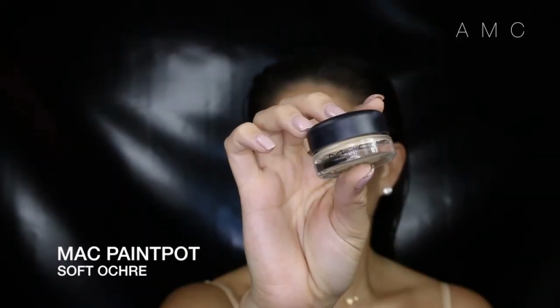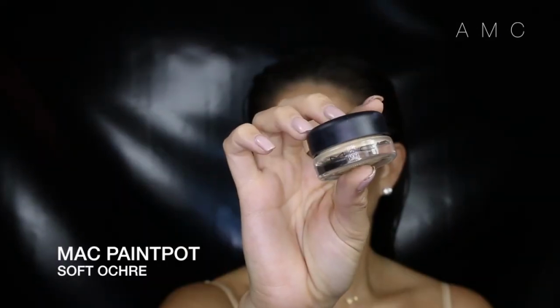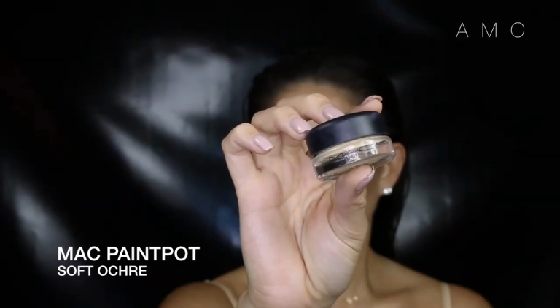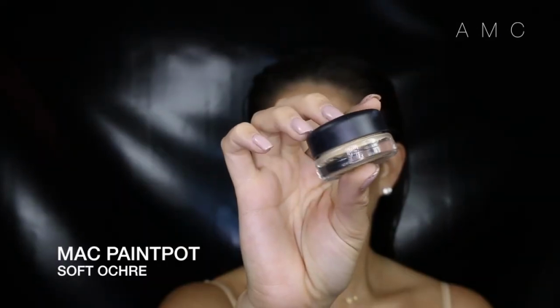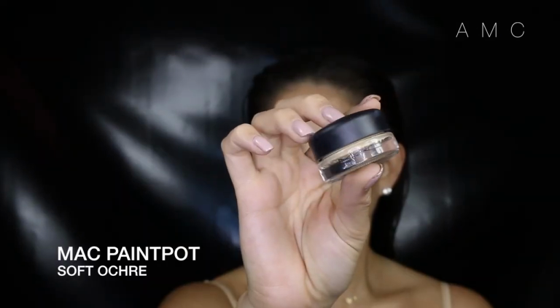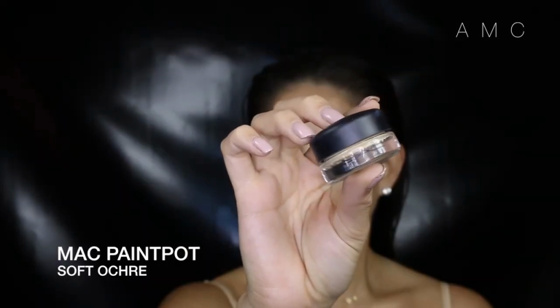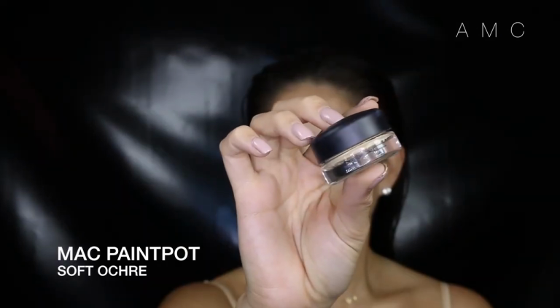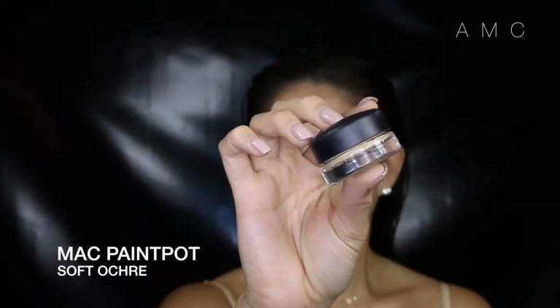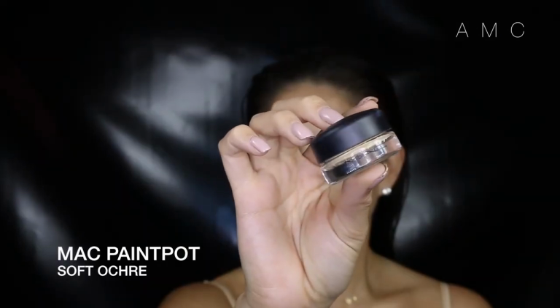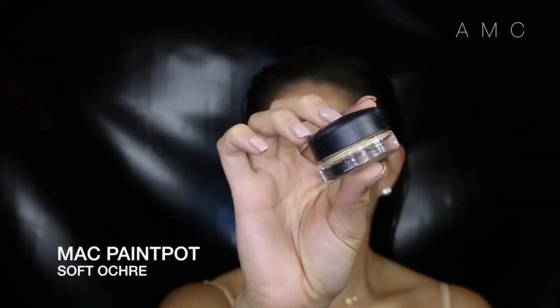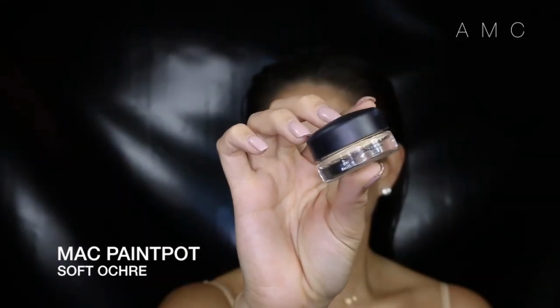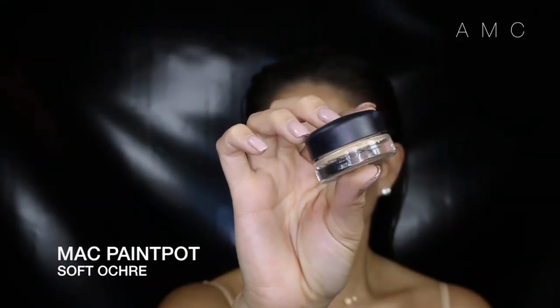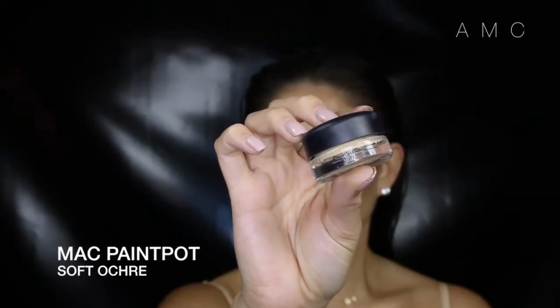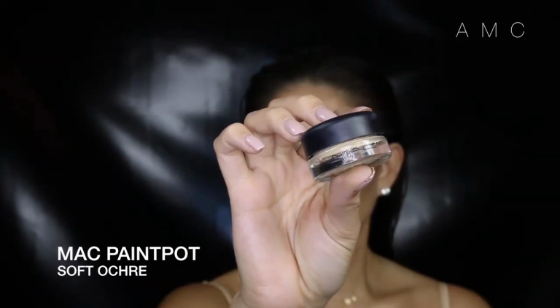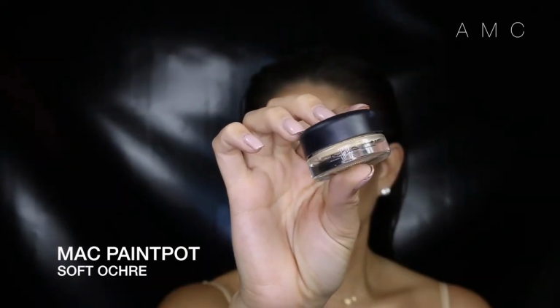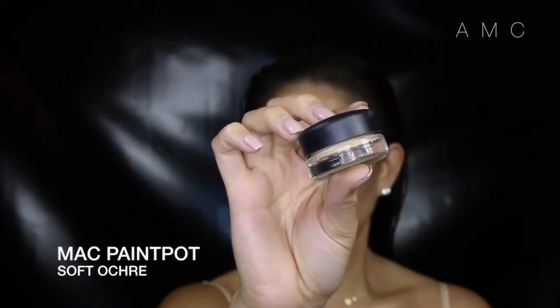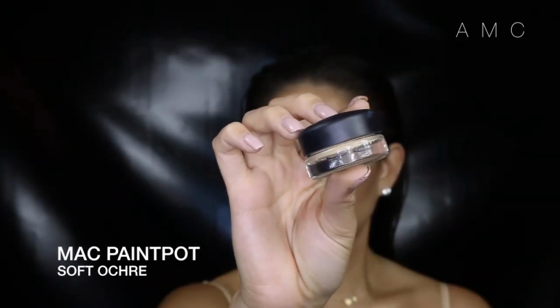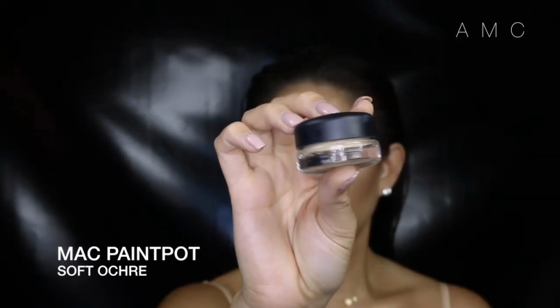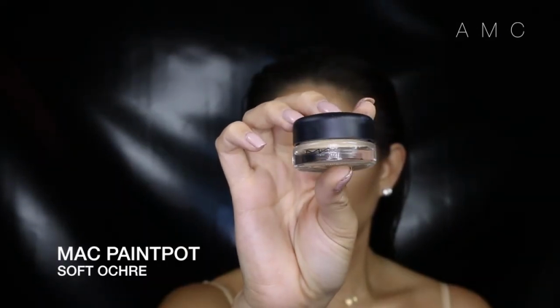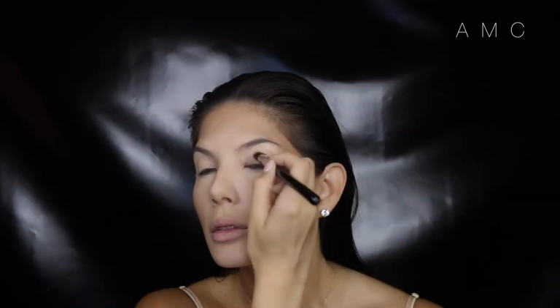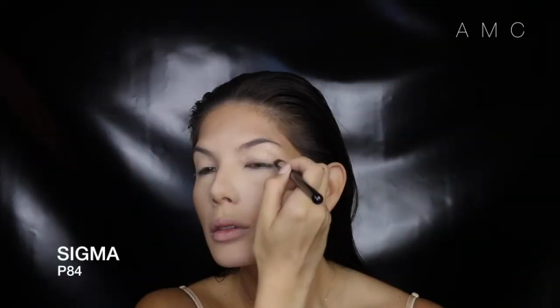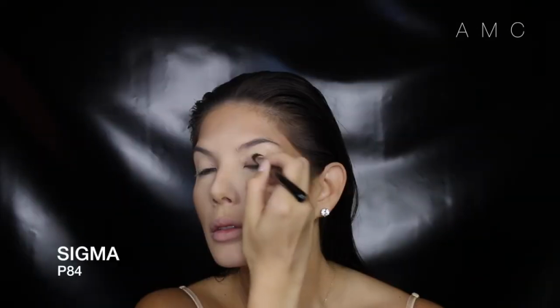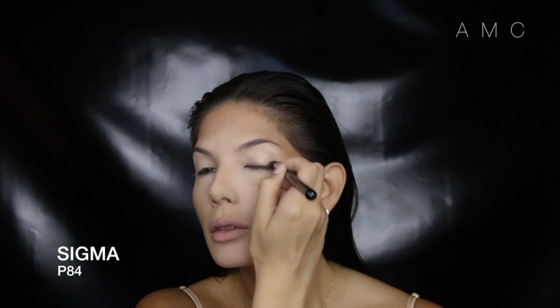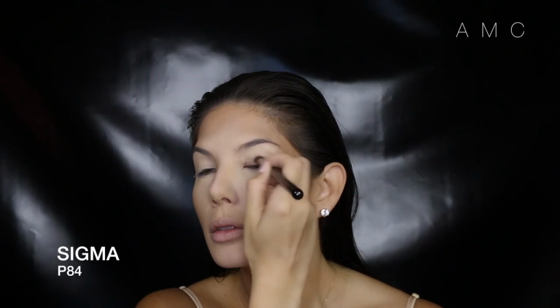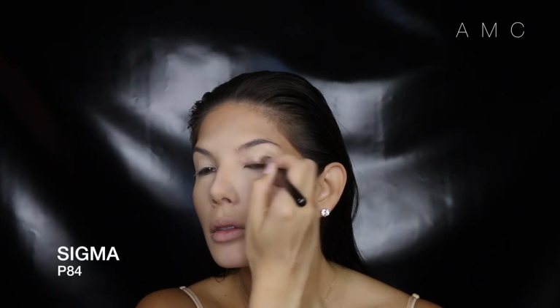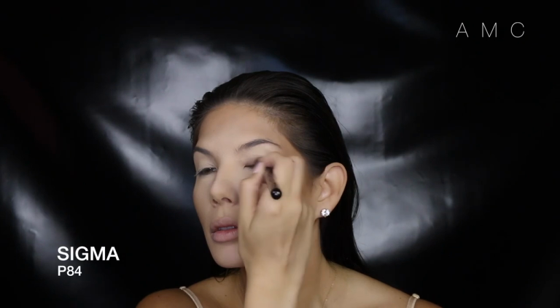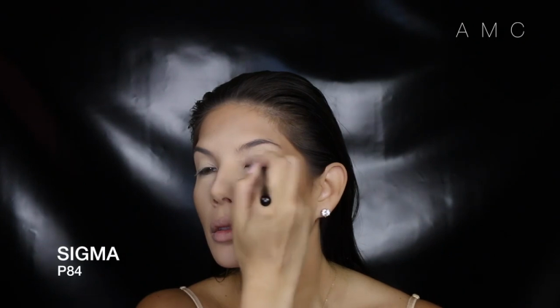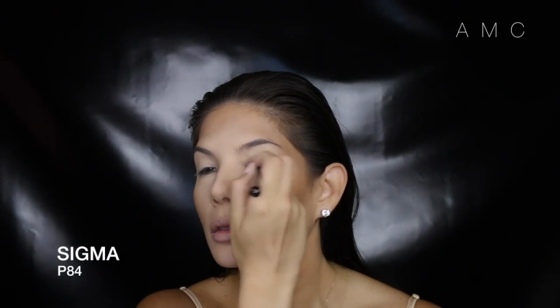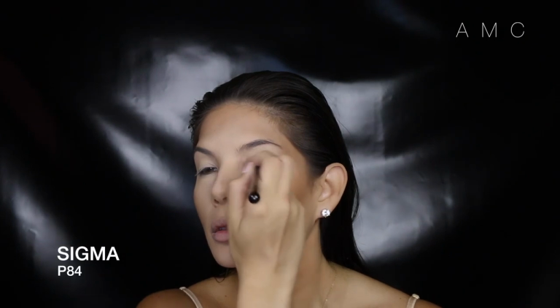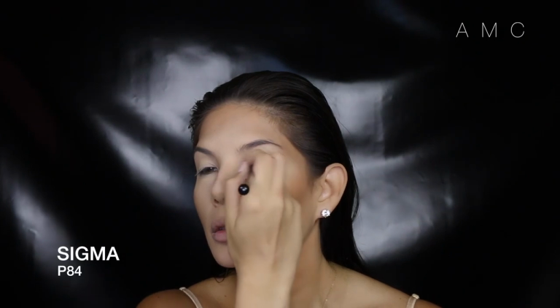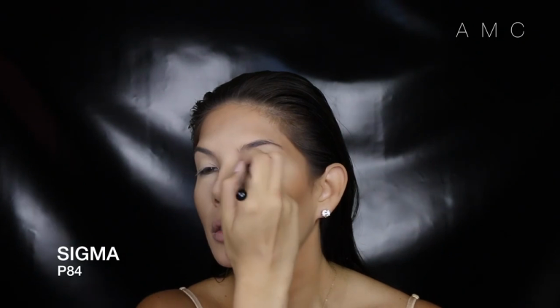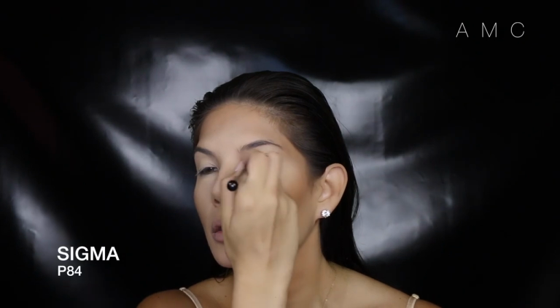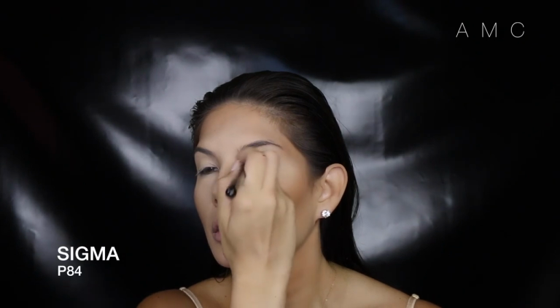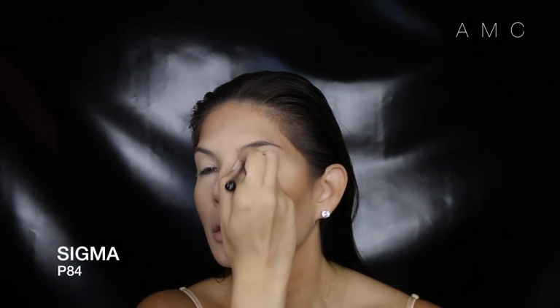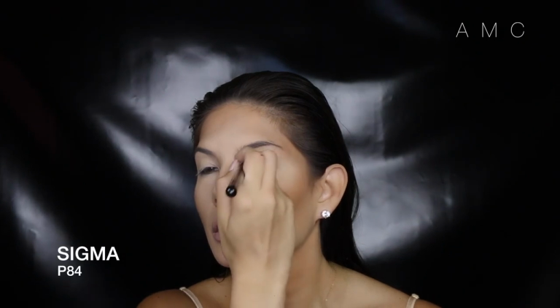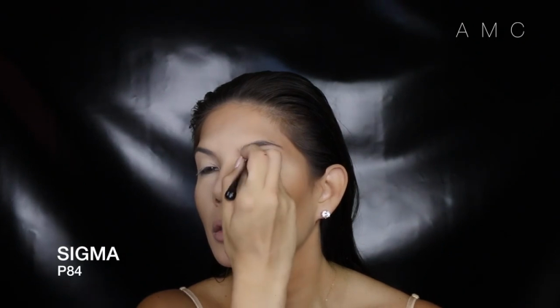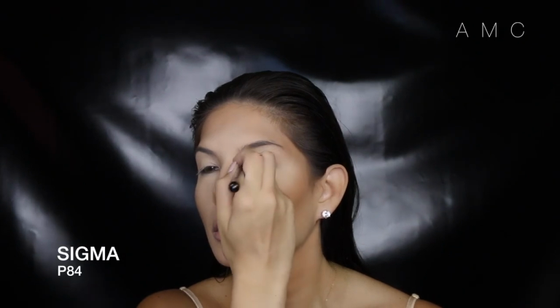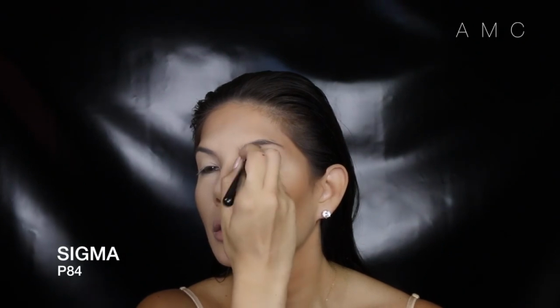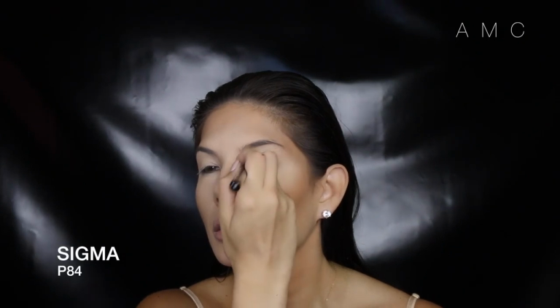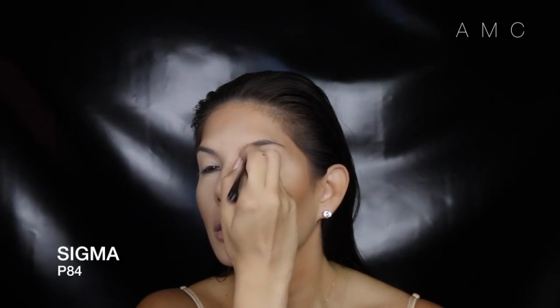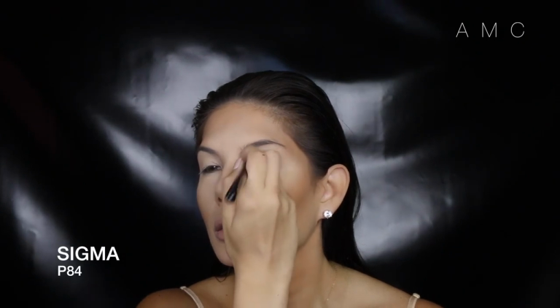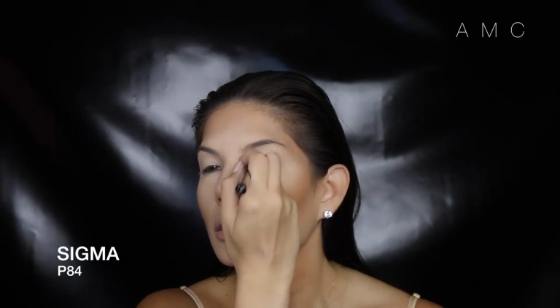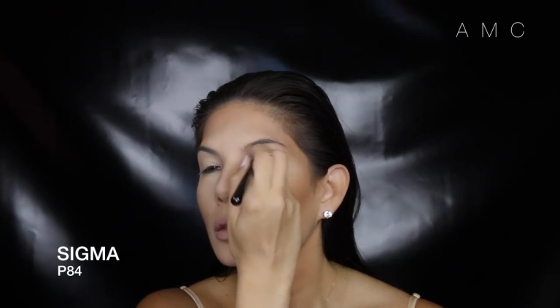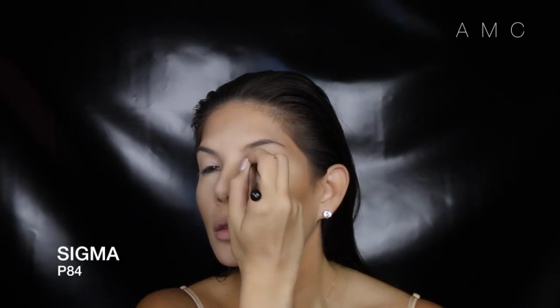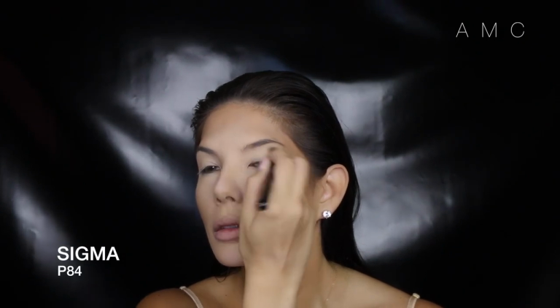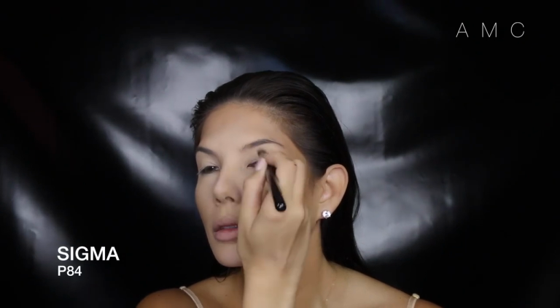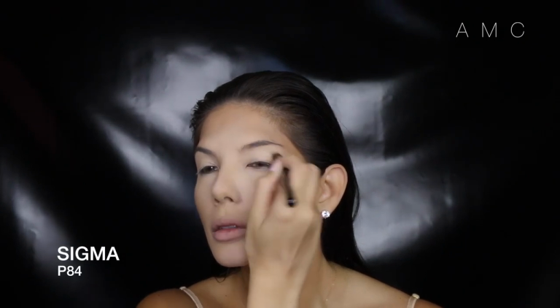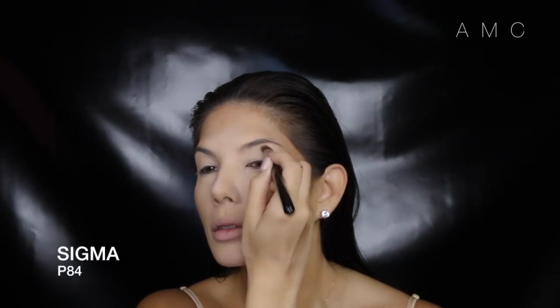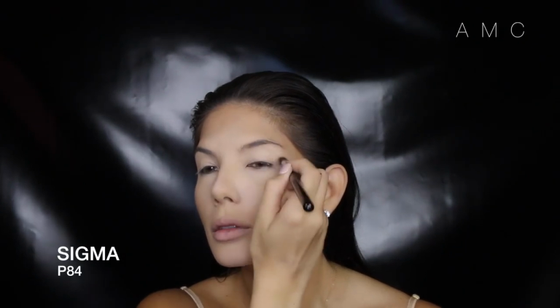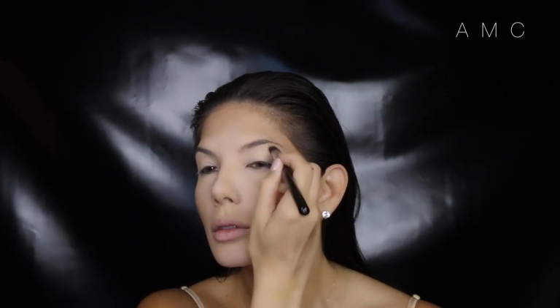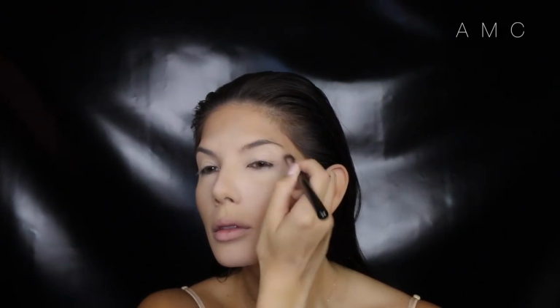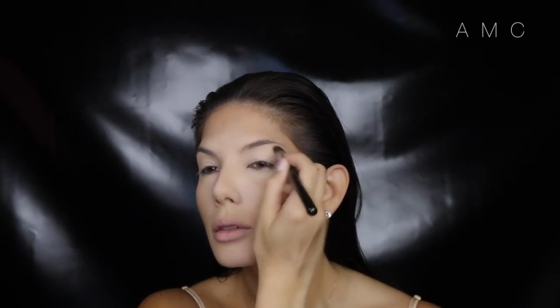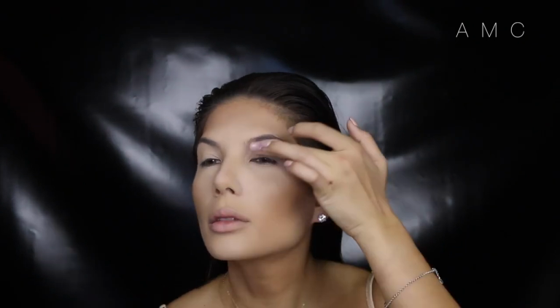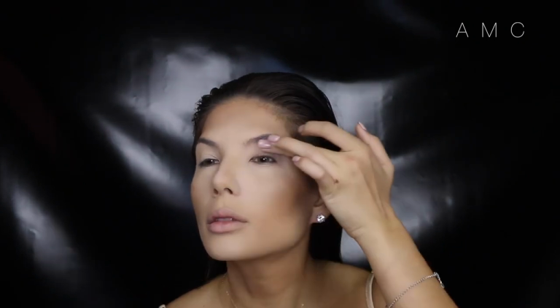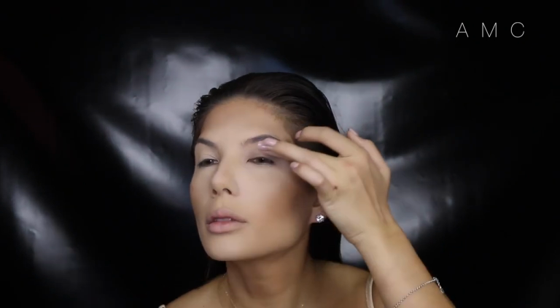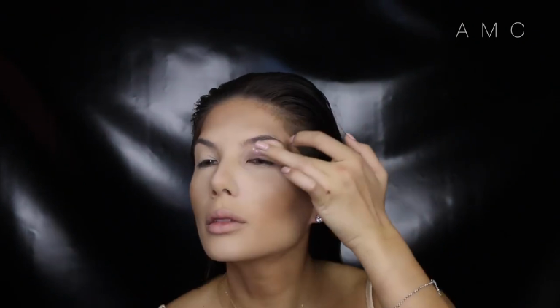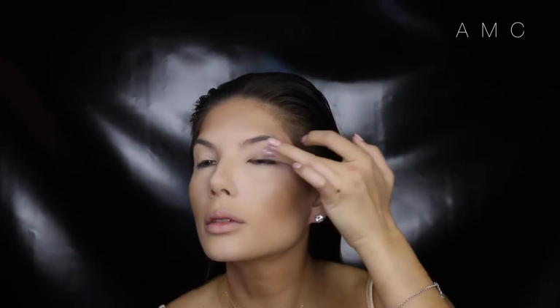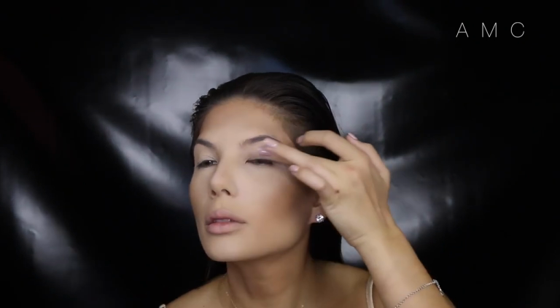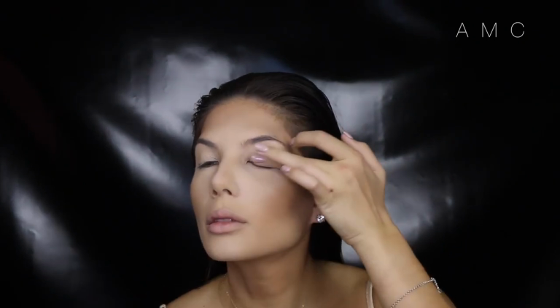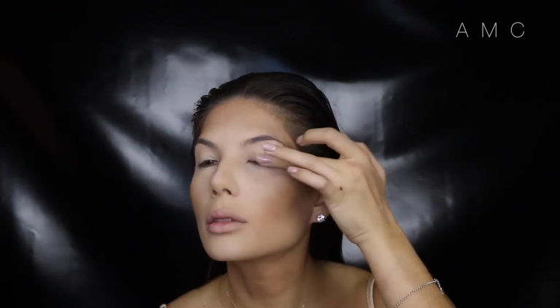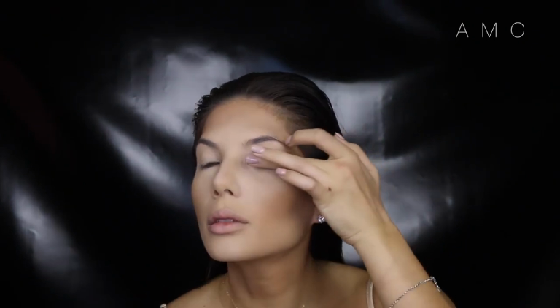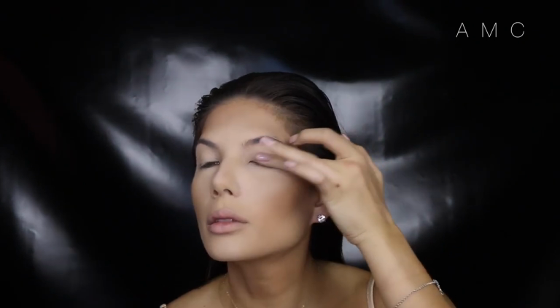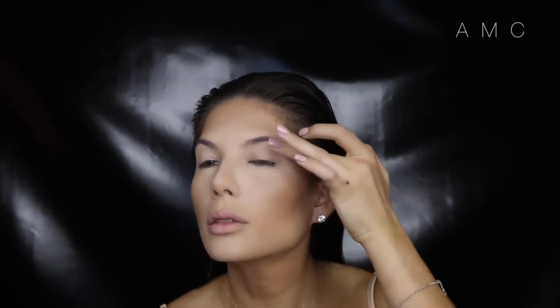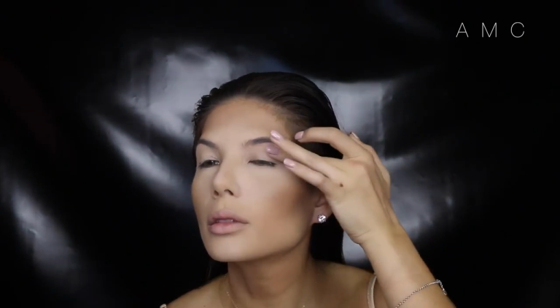Priming my lids with MAC Soft Ochre. I first apply it with a synthetic brush then use my finger to melt it into the skin.